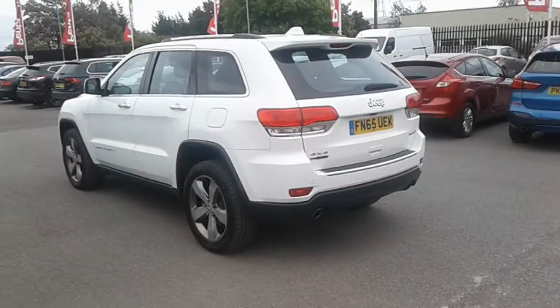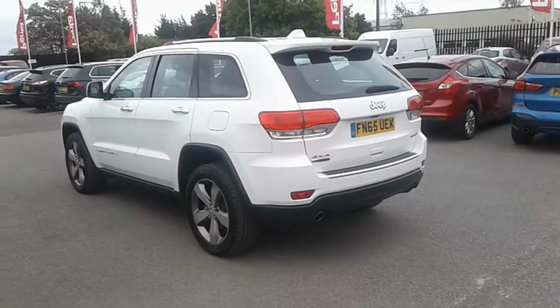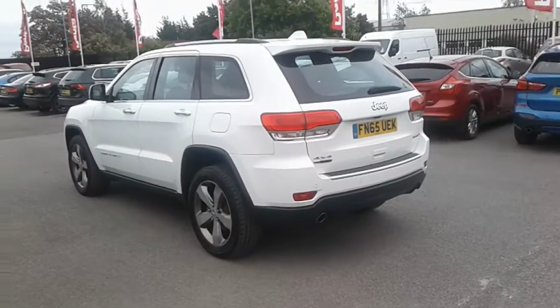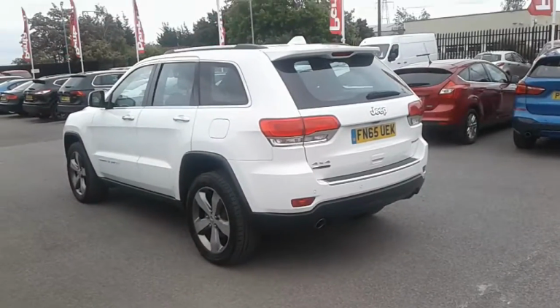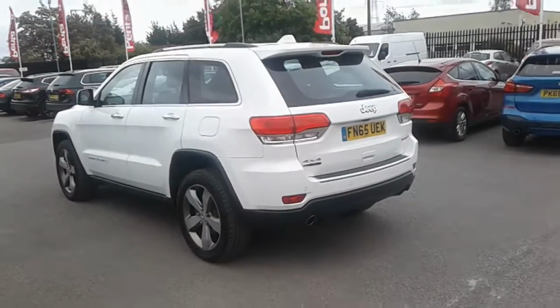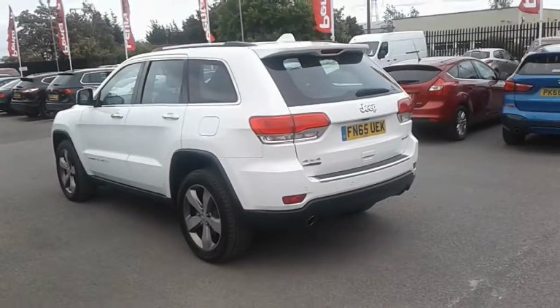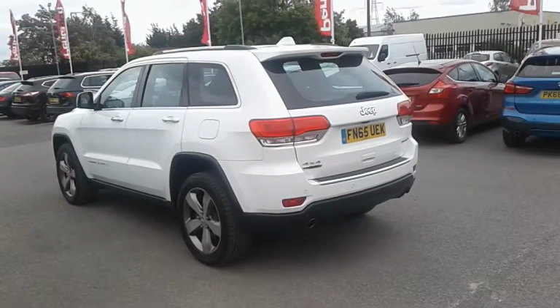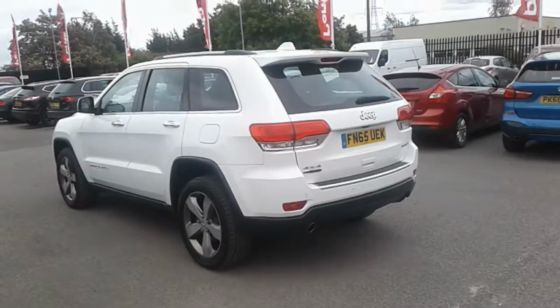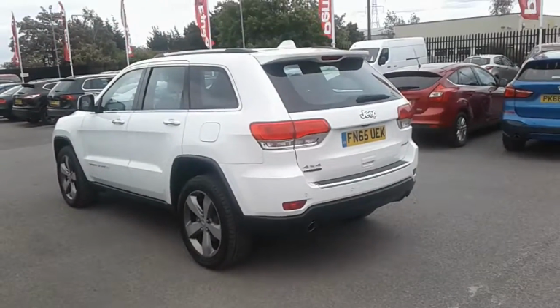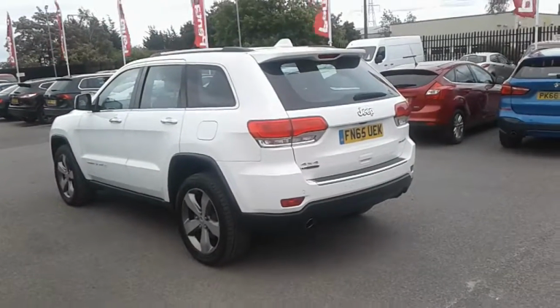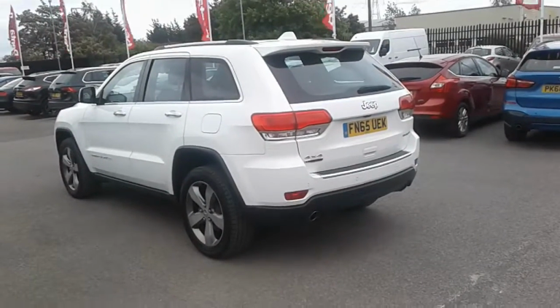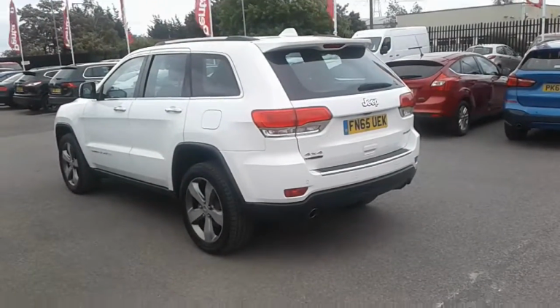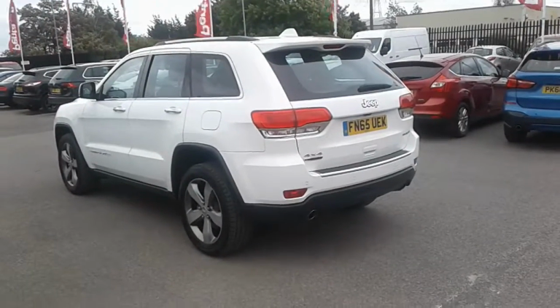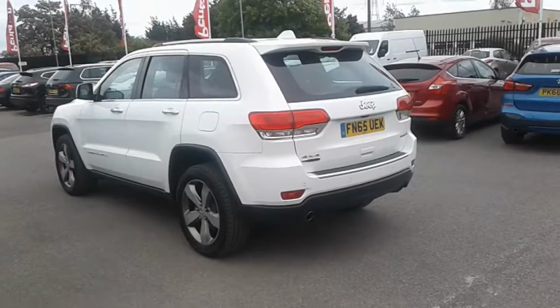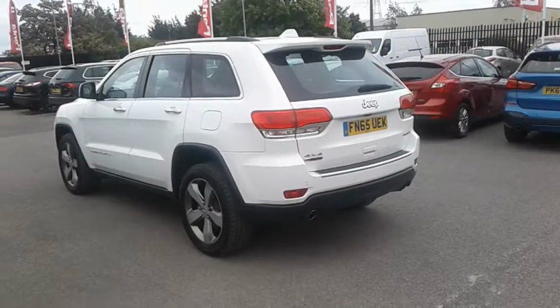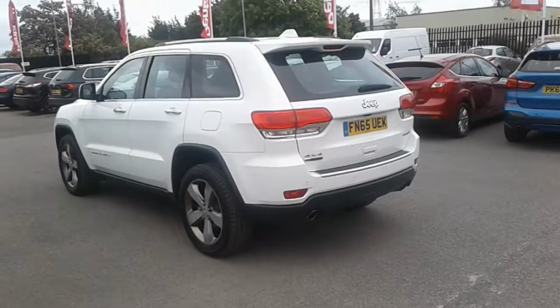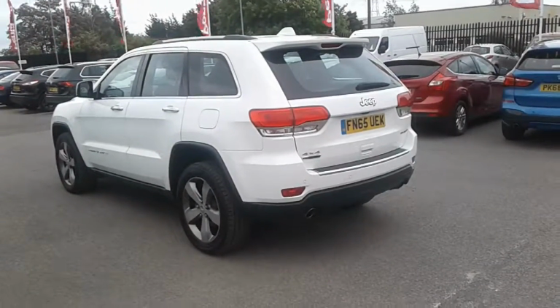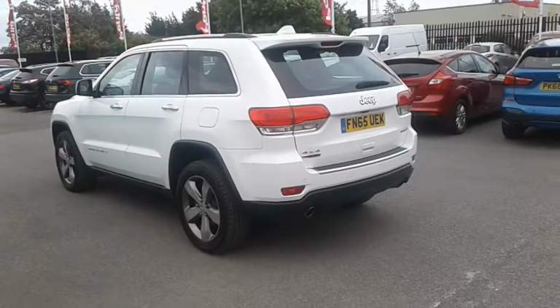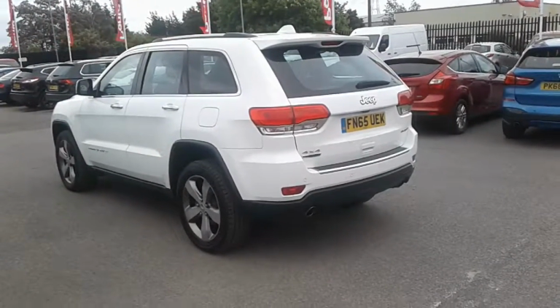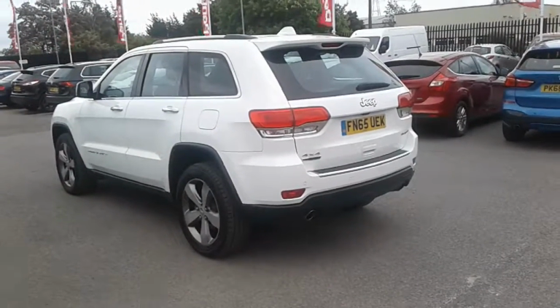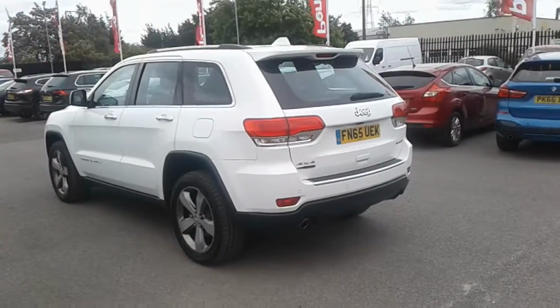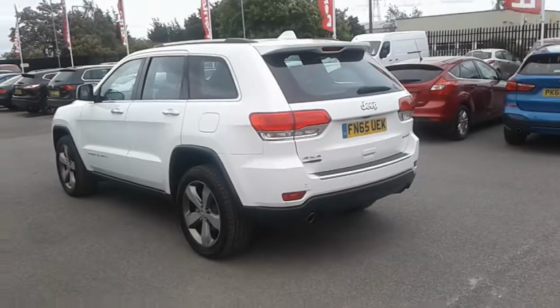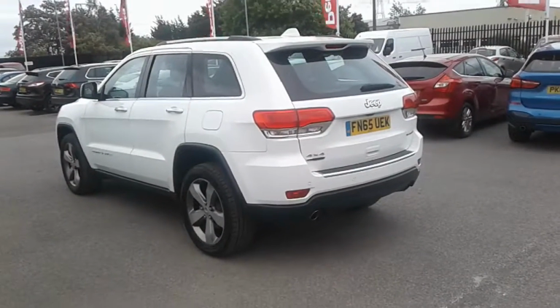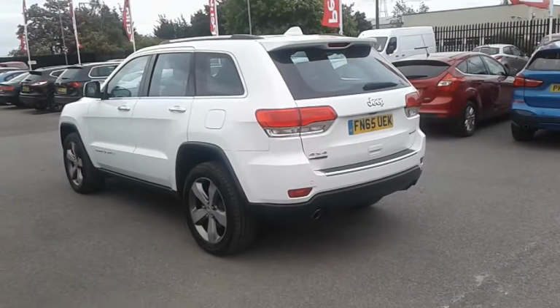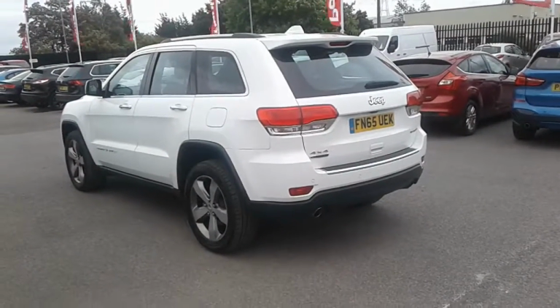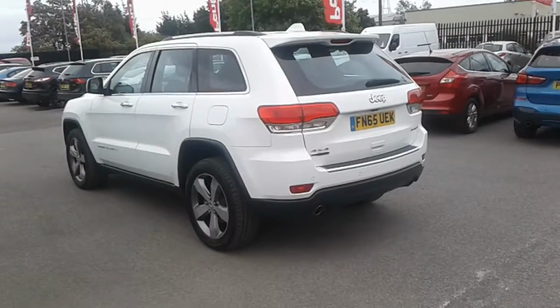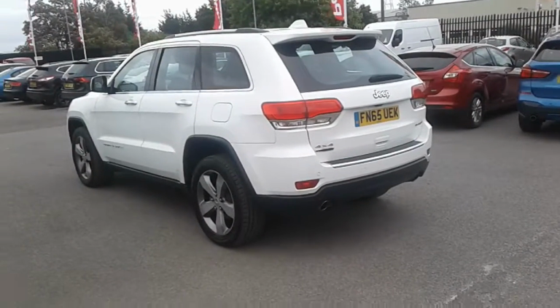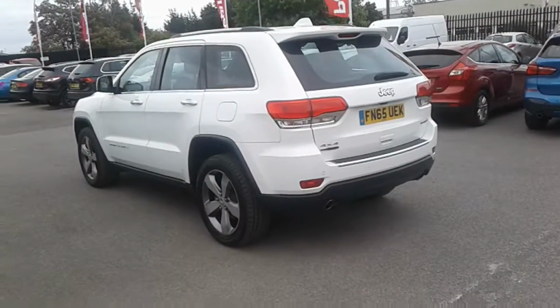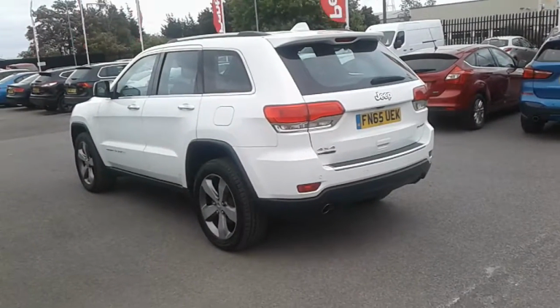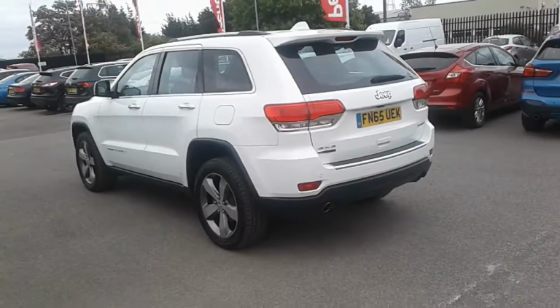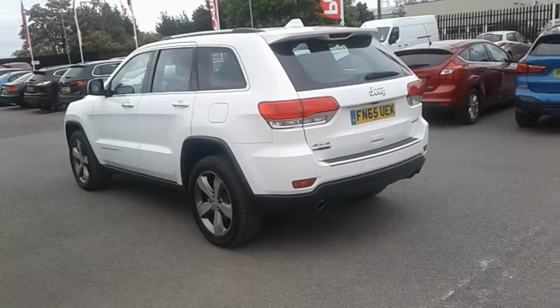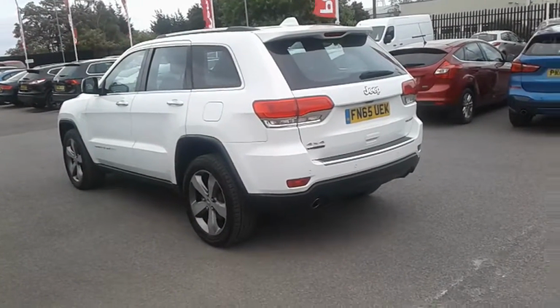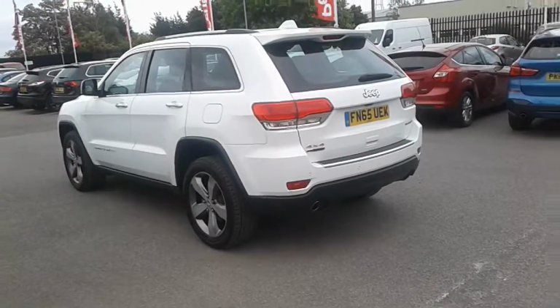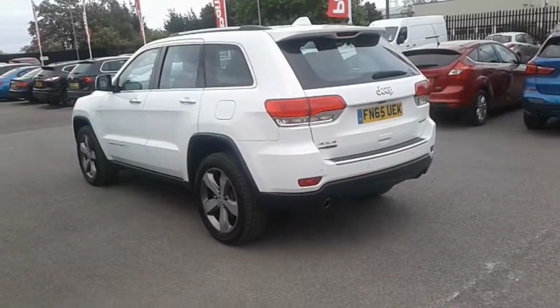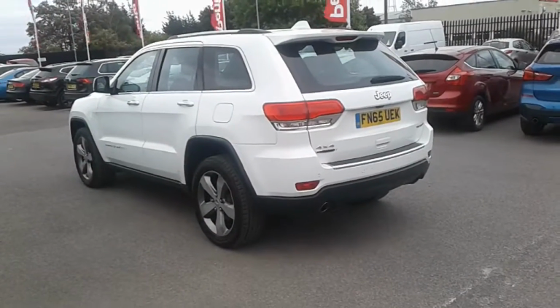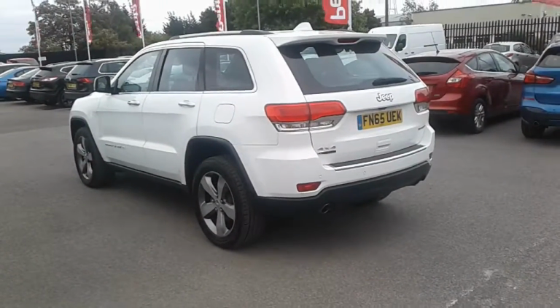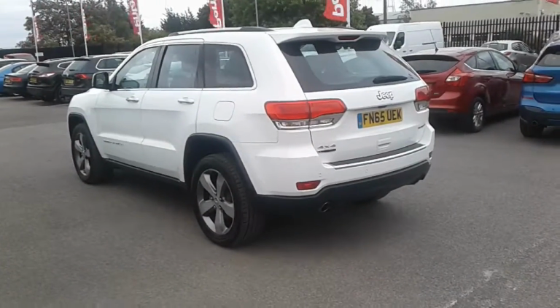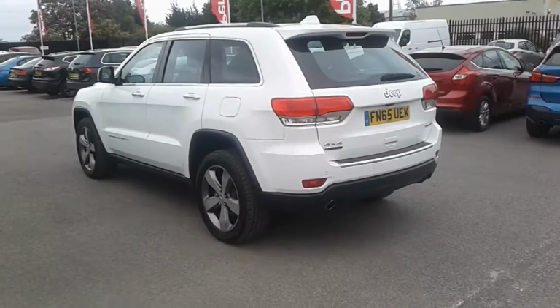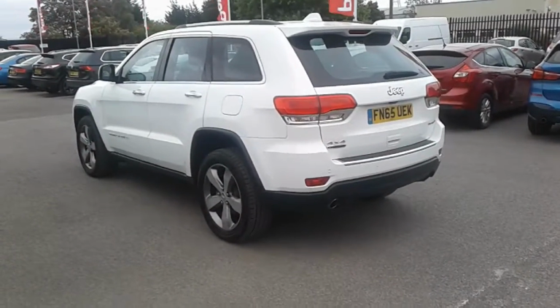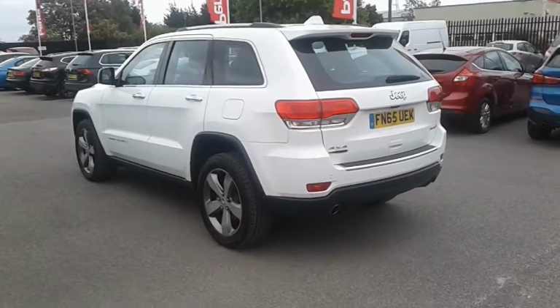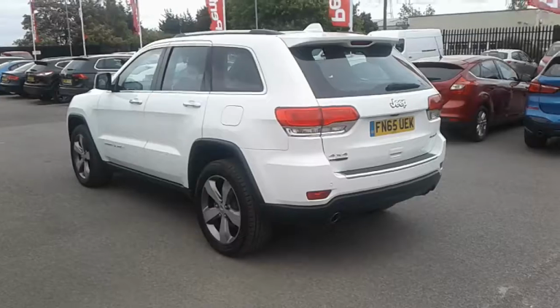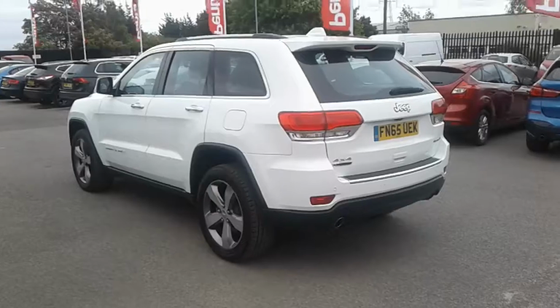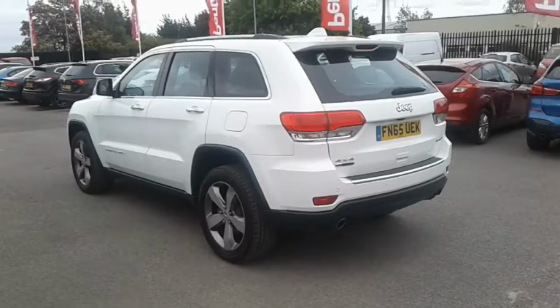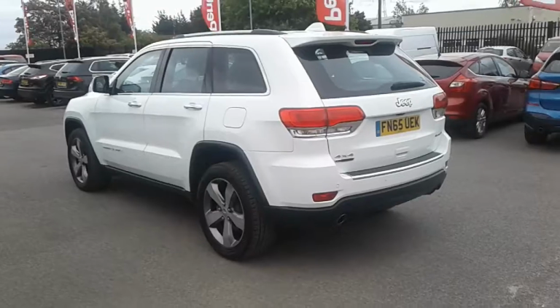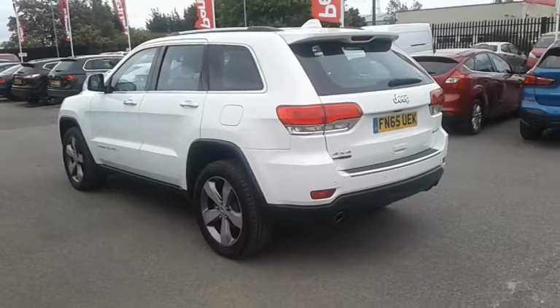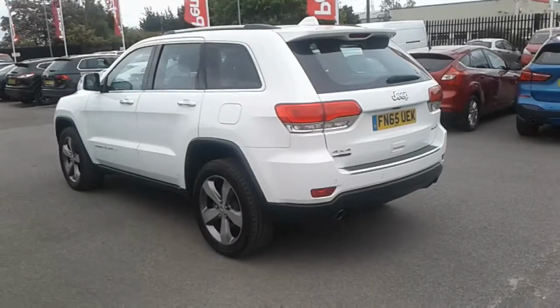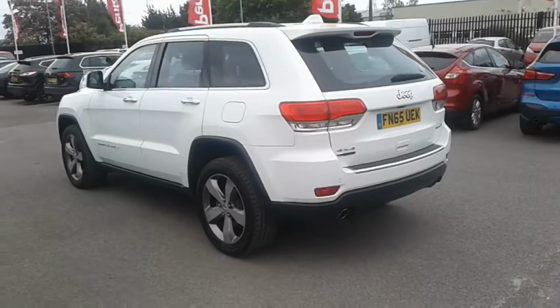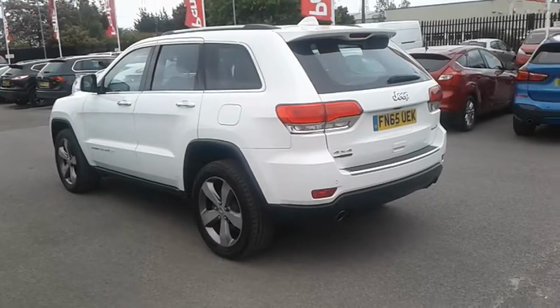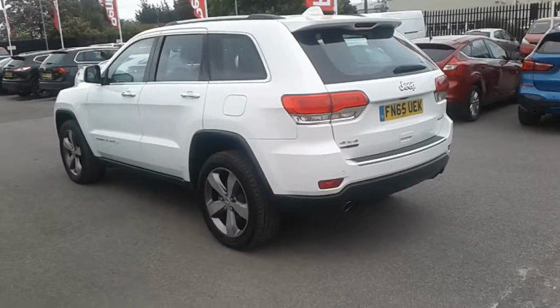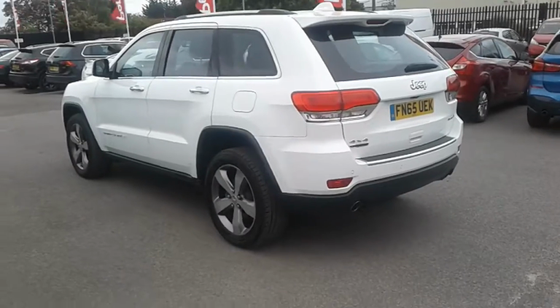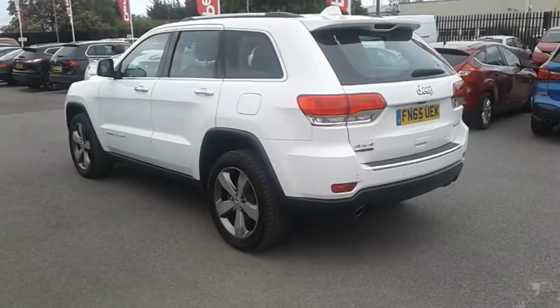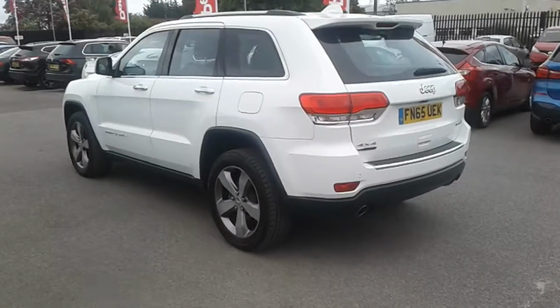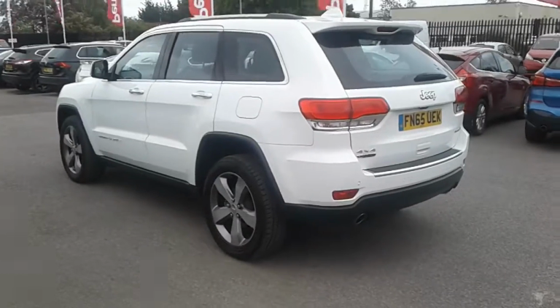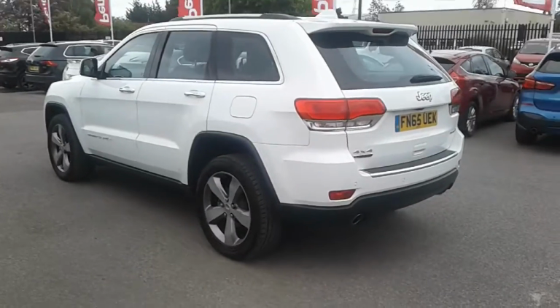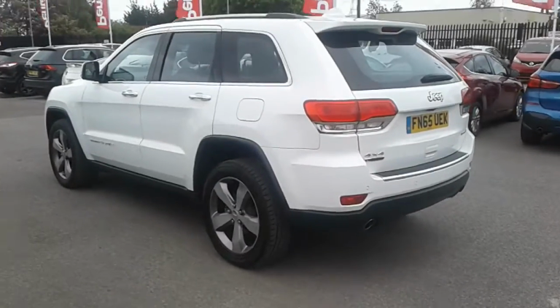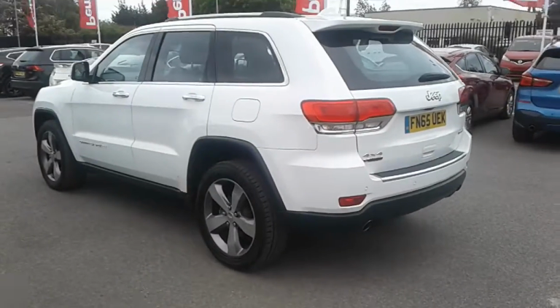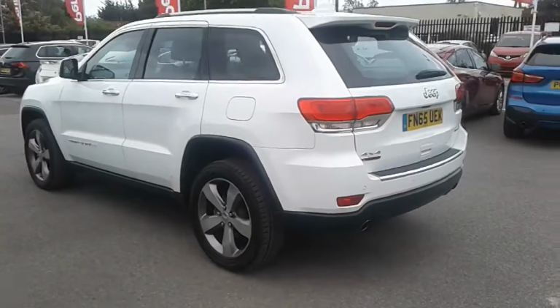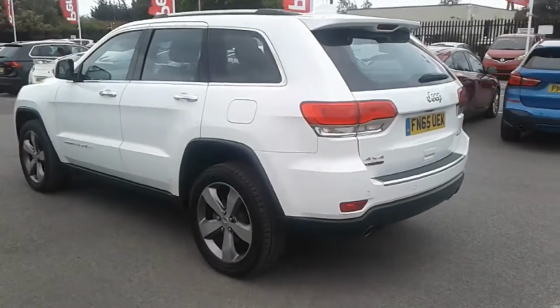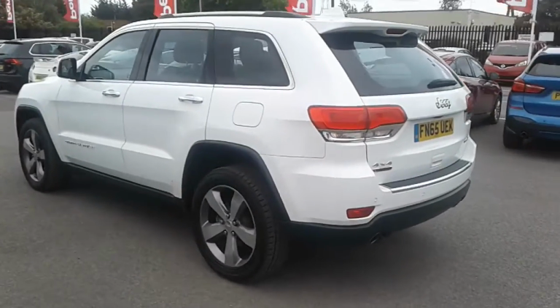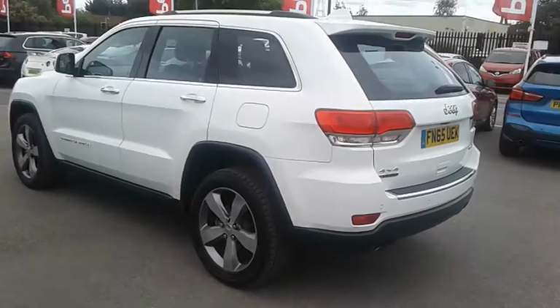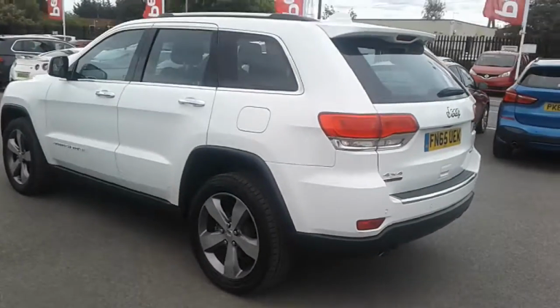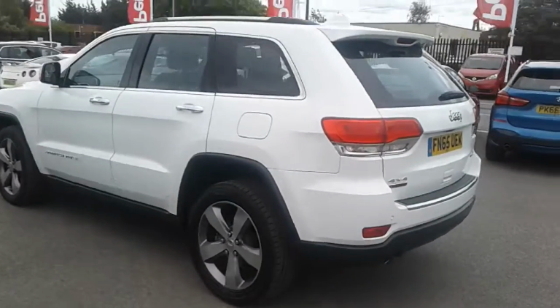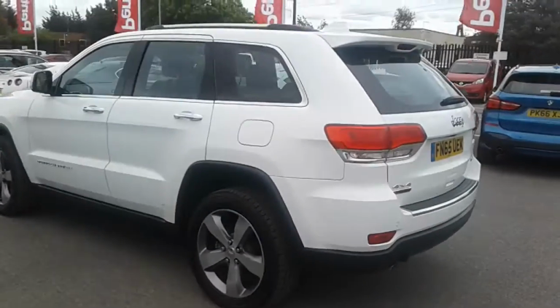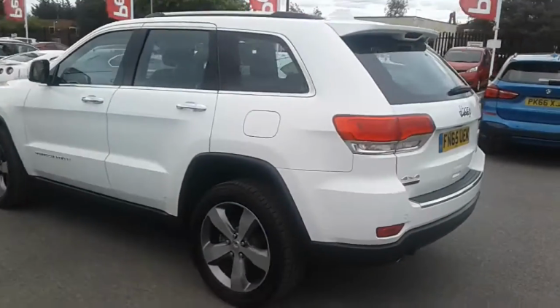Hi, welcome to Hensker Barsley, here with a 65 plate Jeep Grand Cherokee. This is the 3.0L Limited Plus, and it's a four wheel drive.